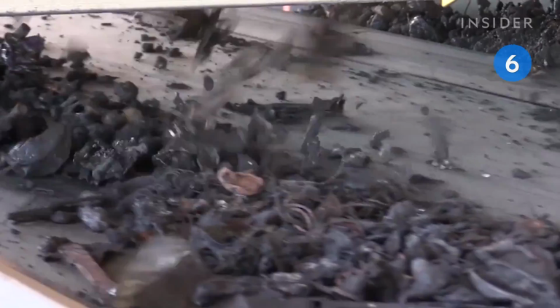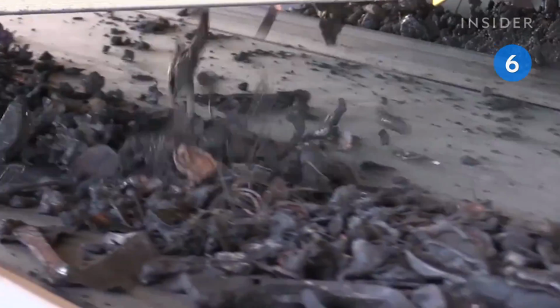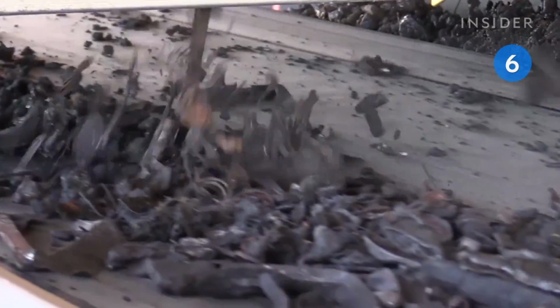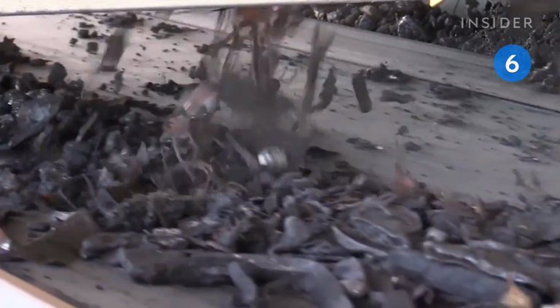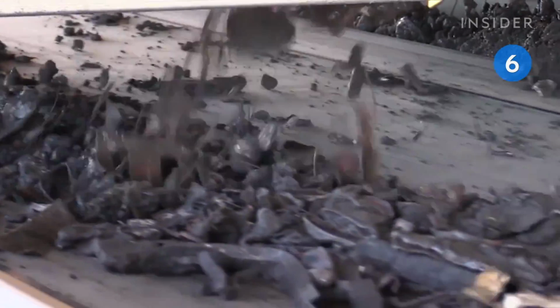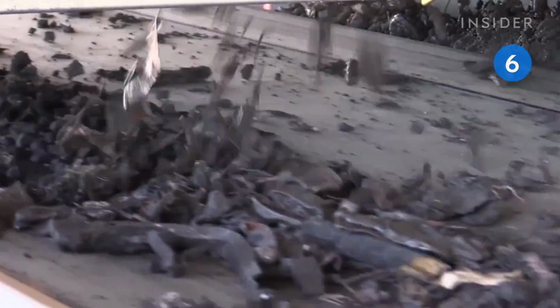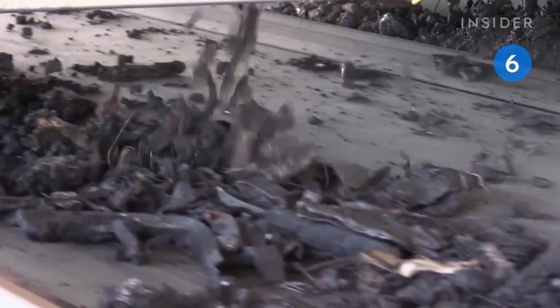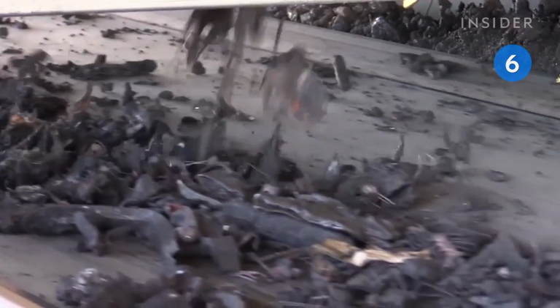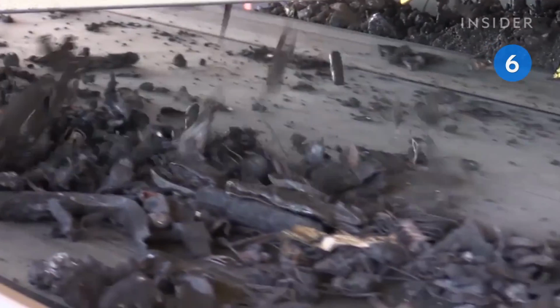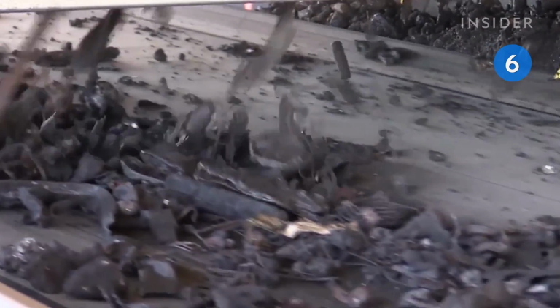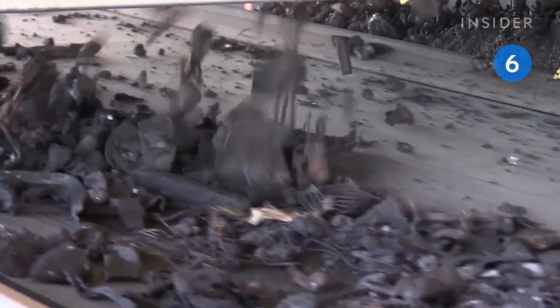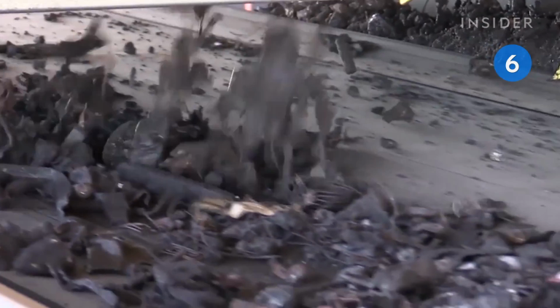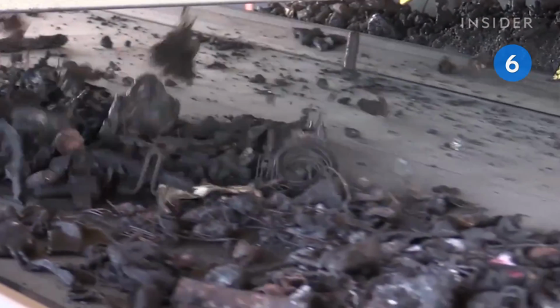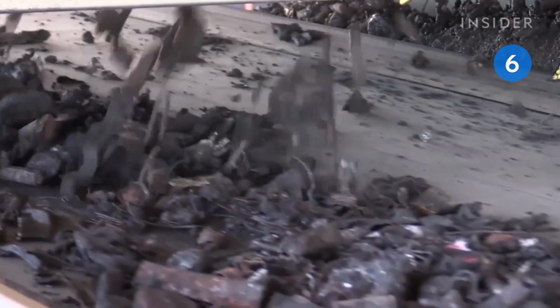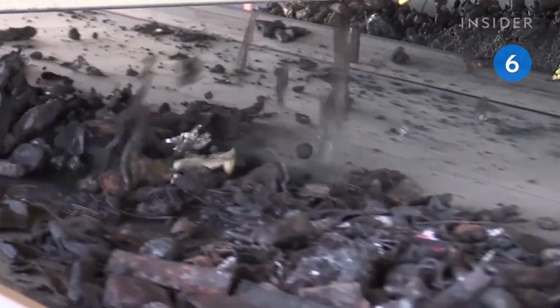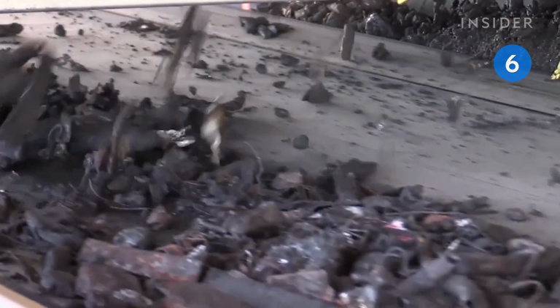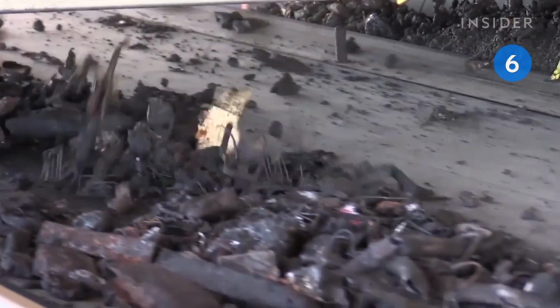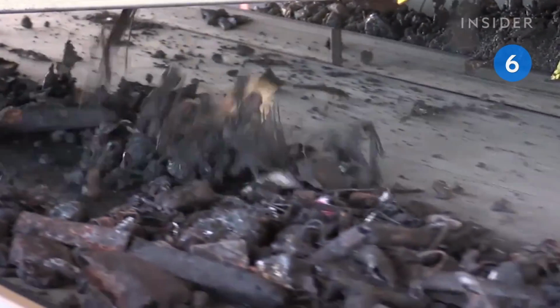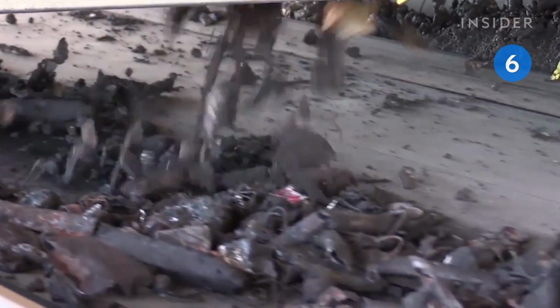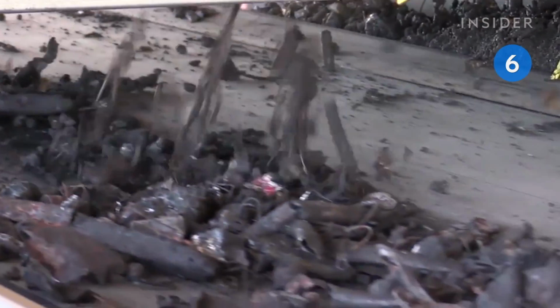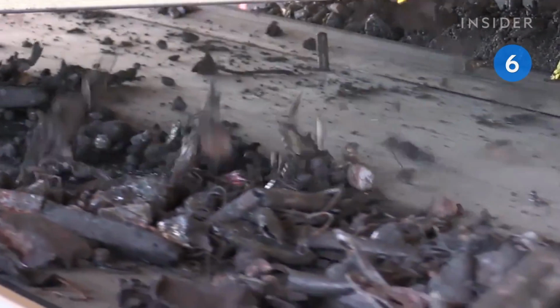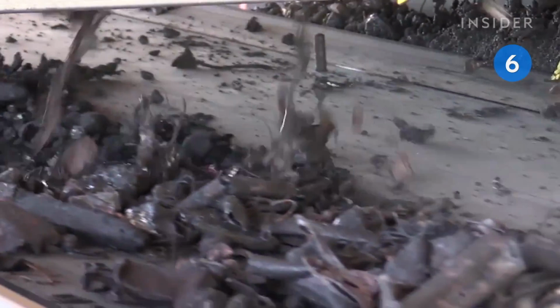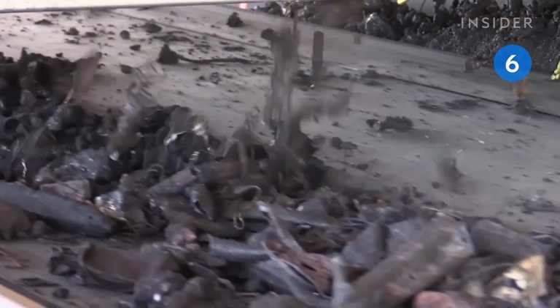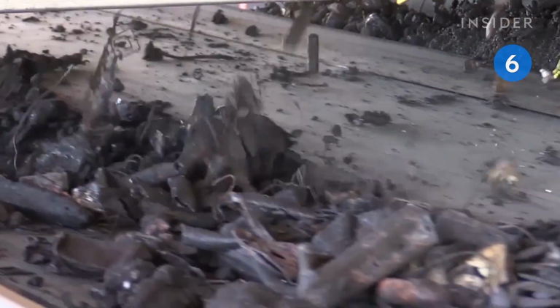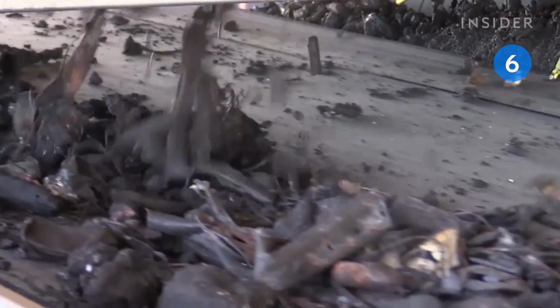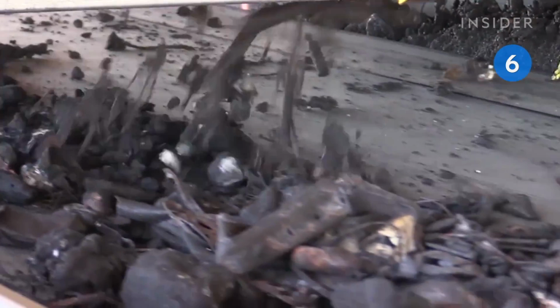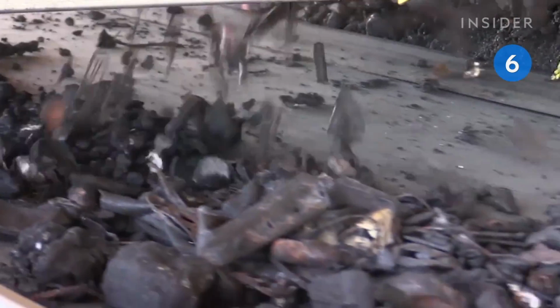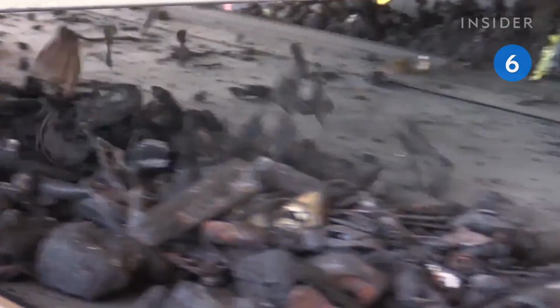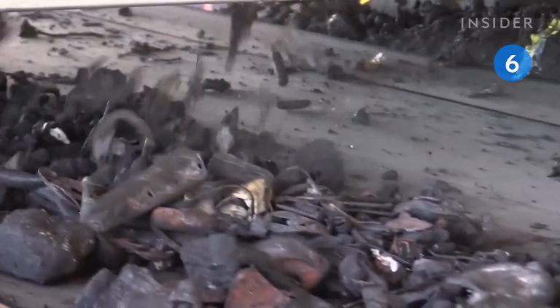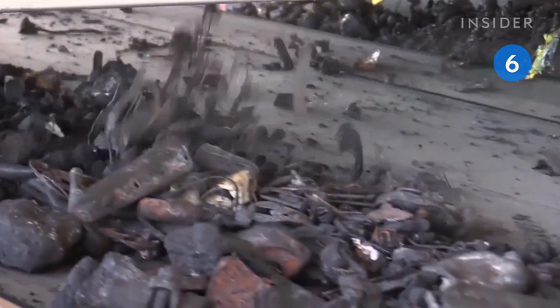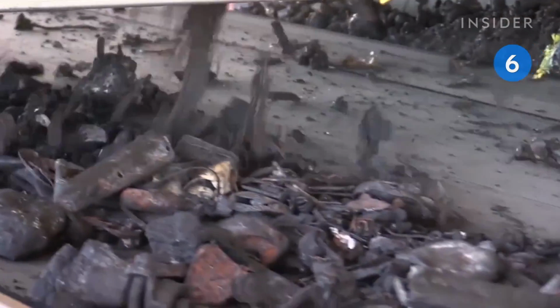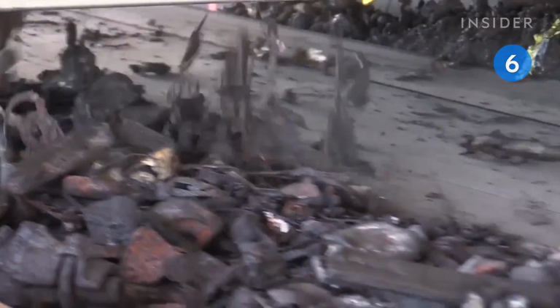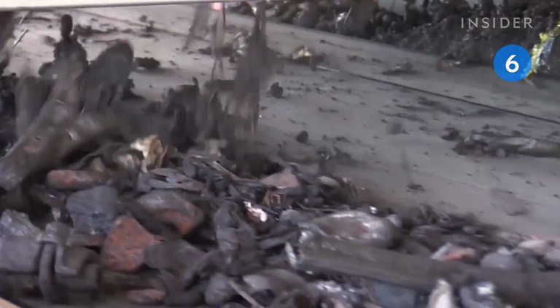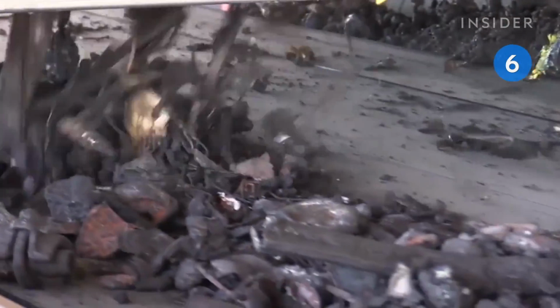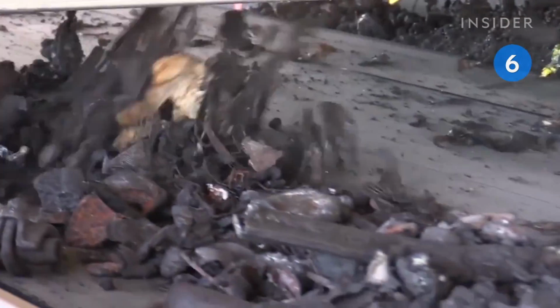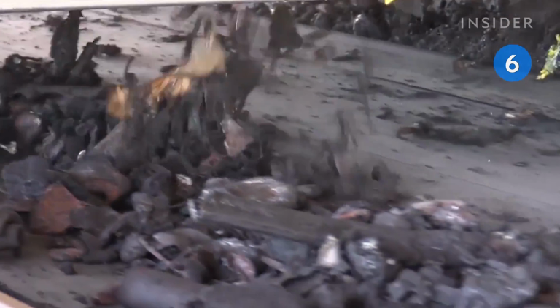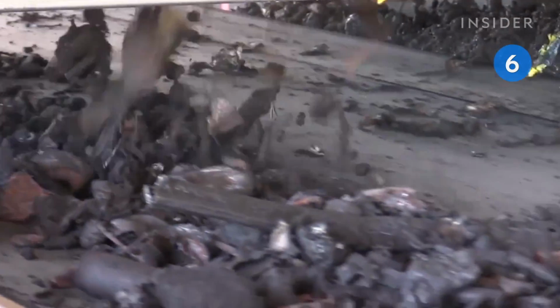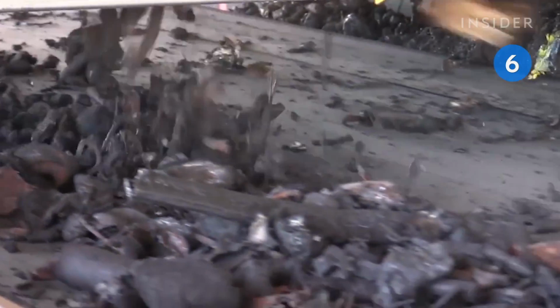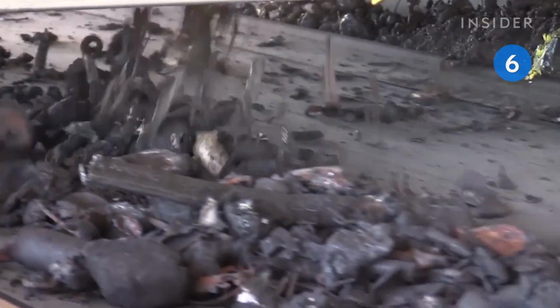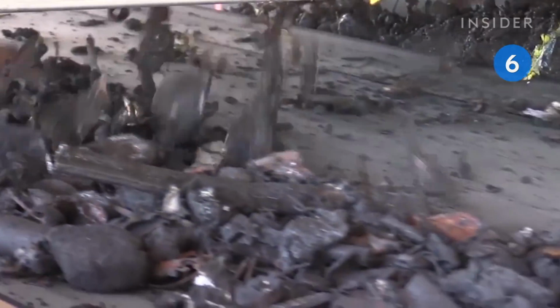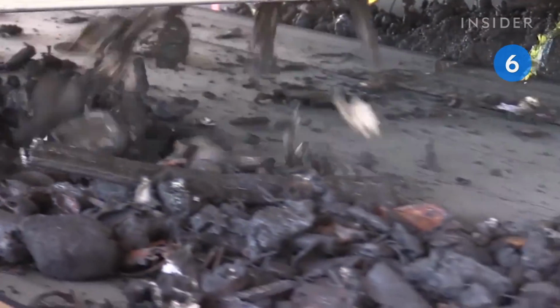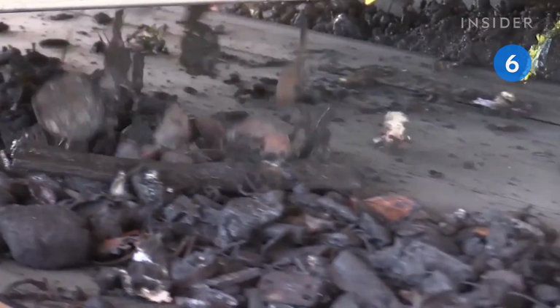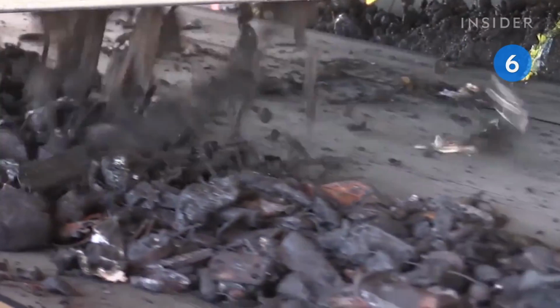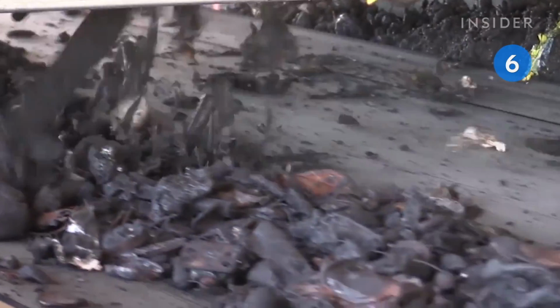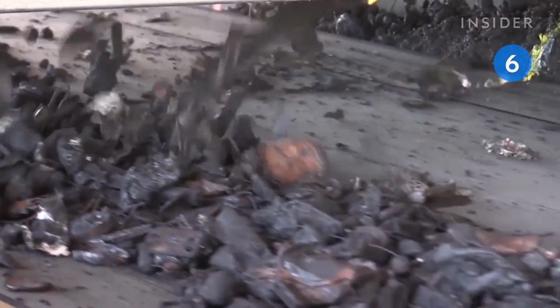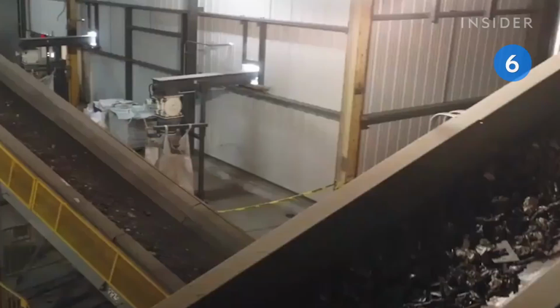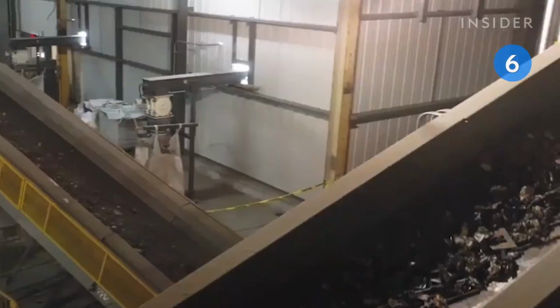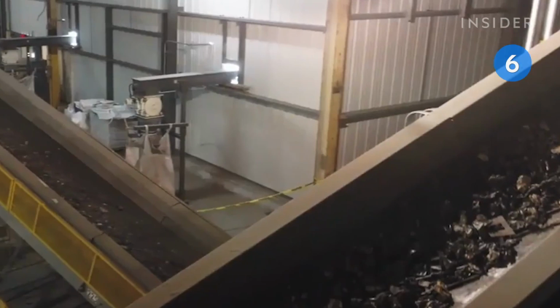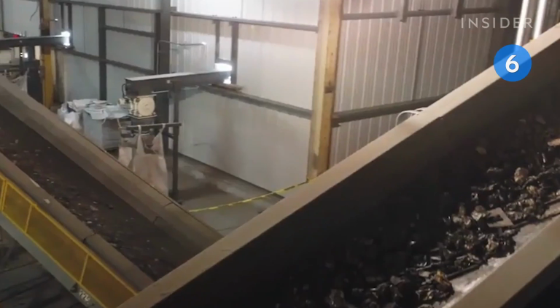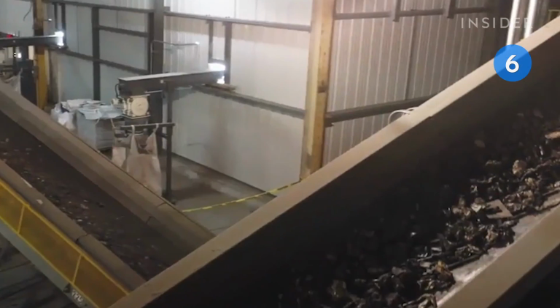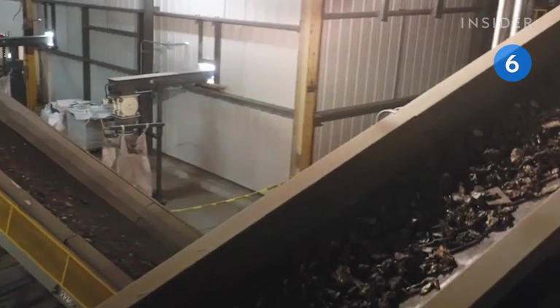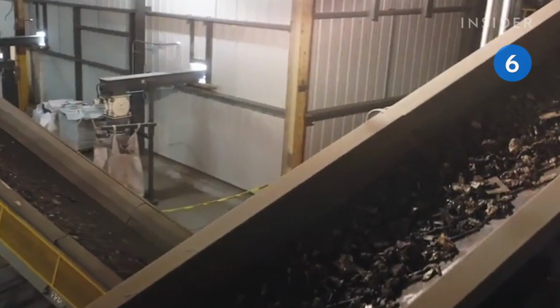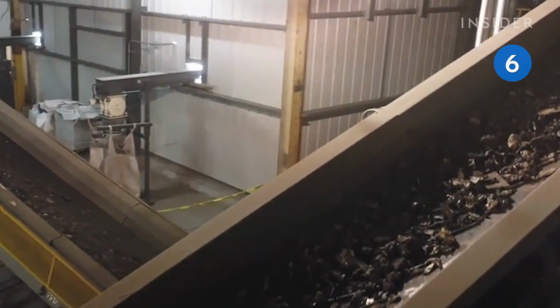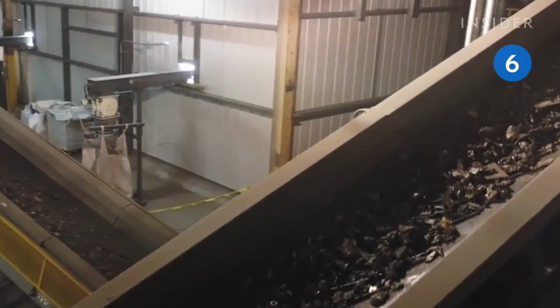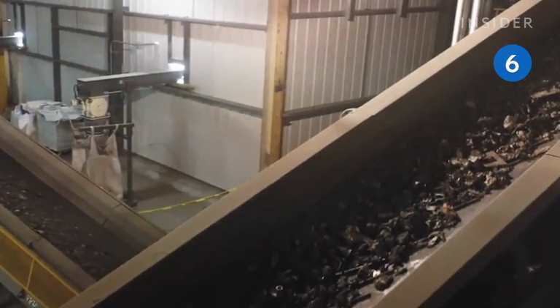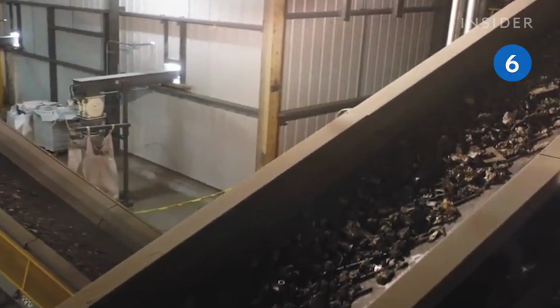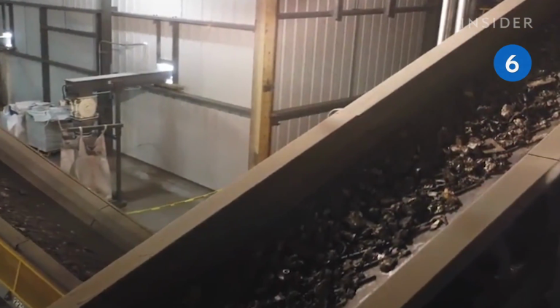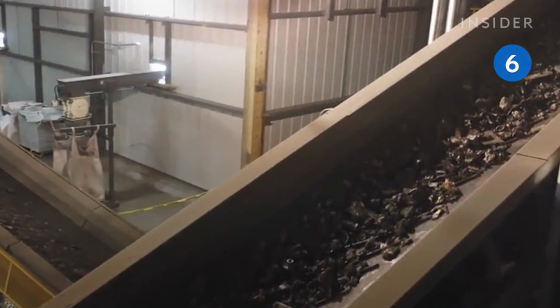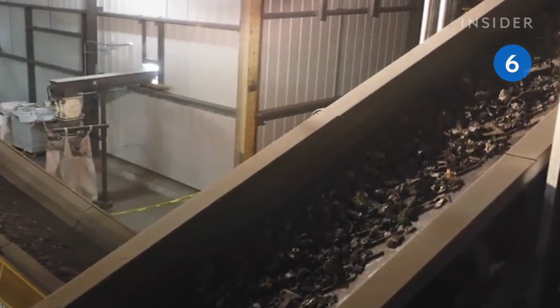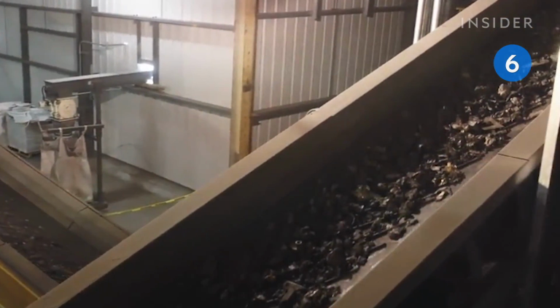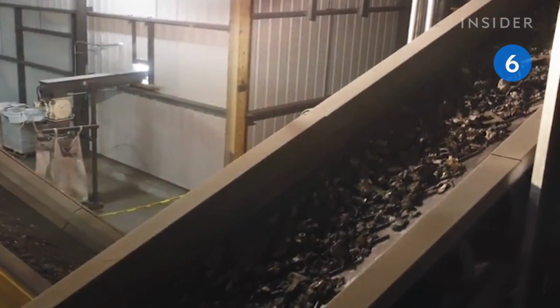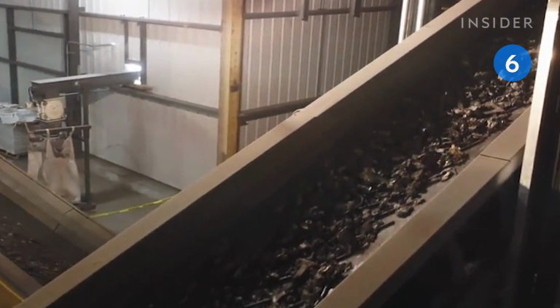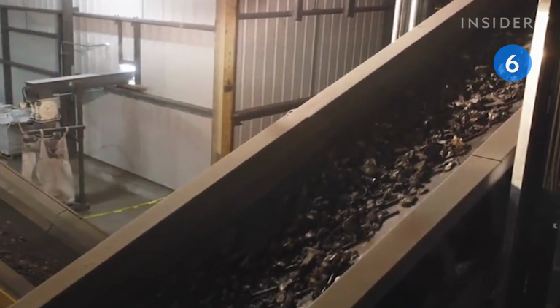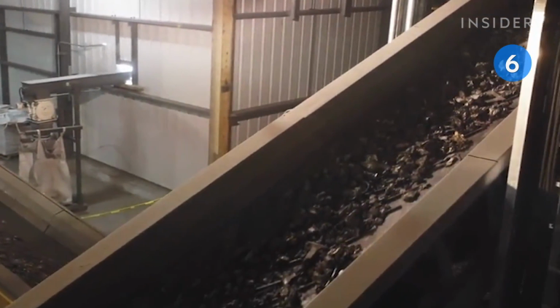All that's left after incineration is ash and metal. After the metal is removed with a magnet, the ash goes to cover landfills.